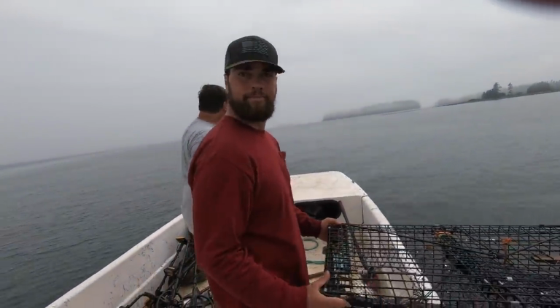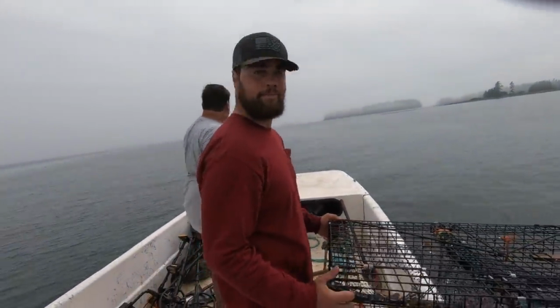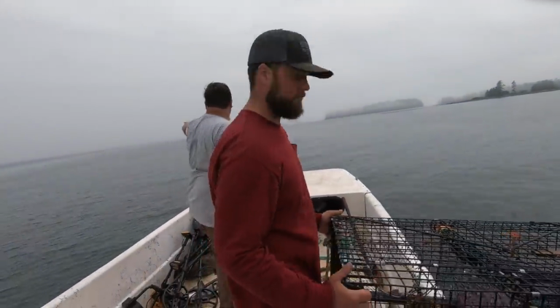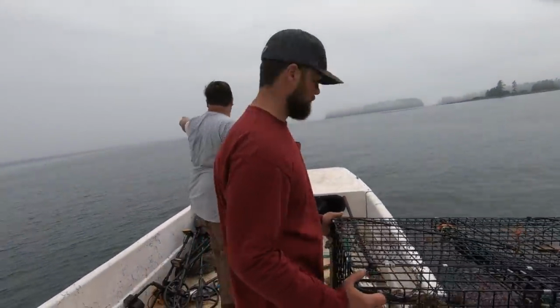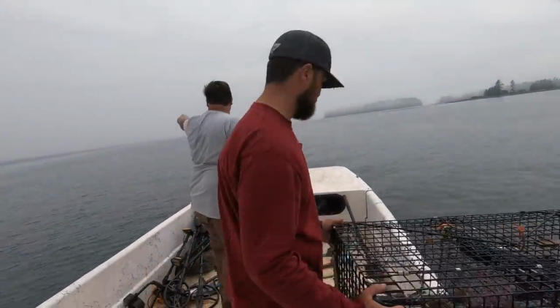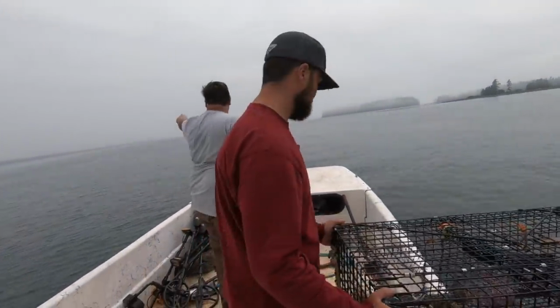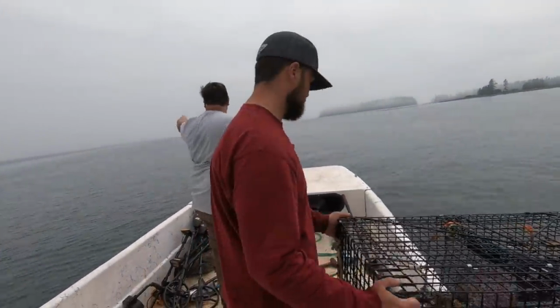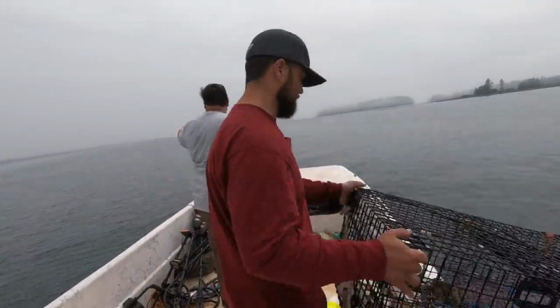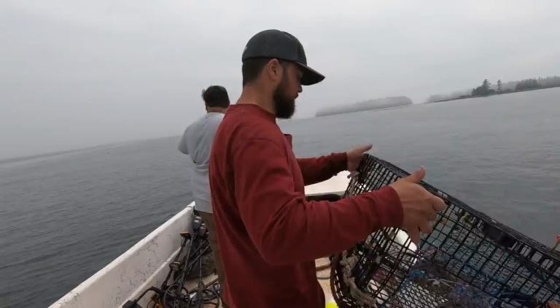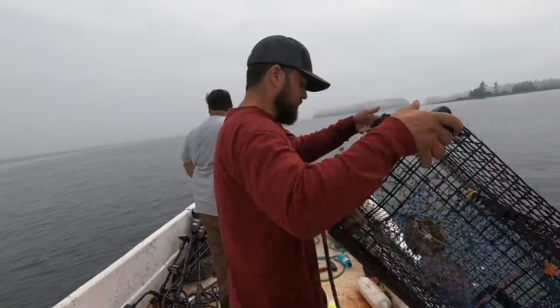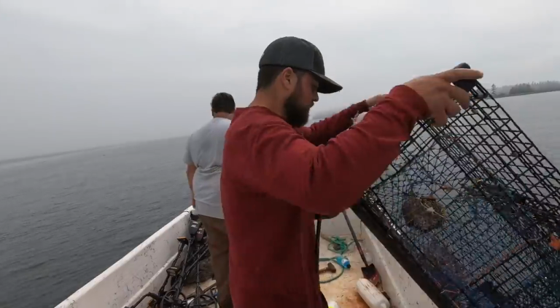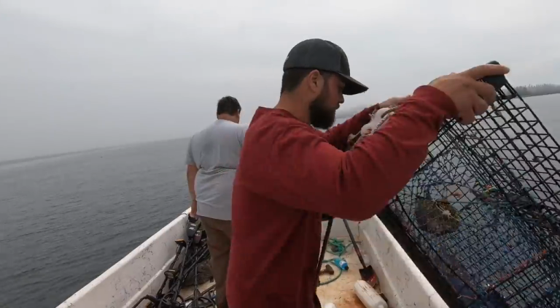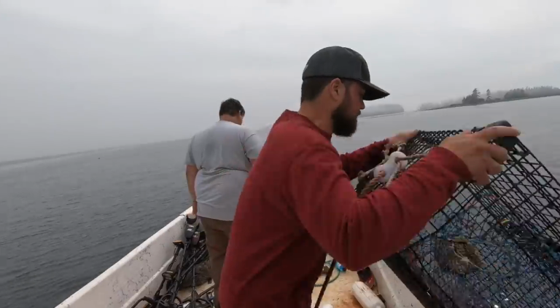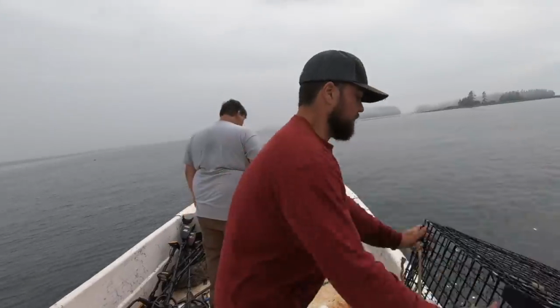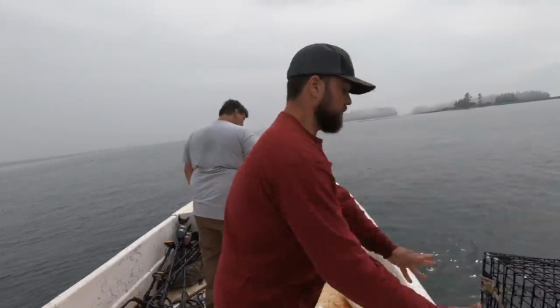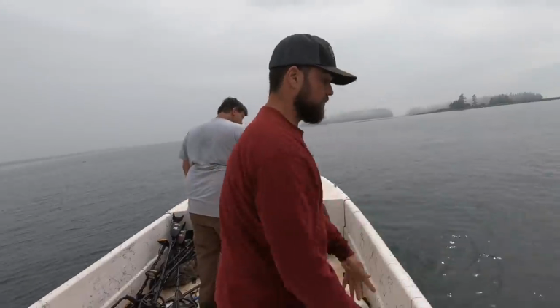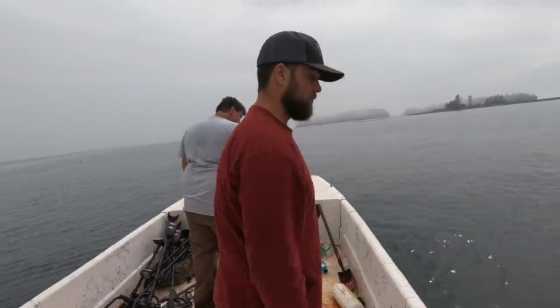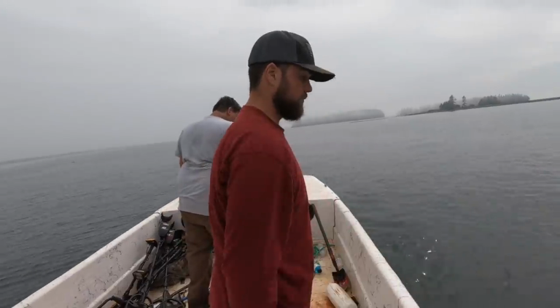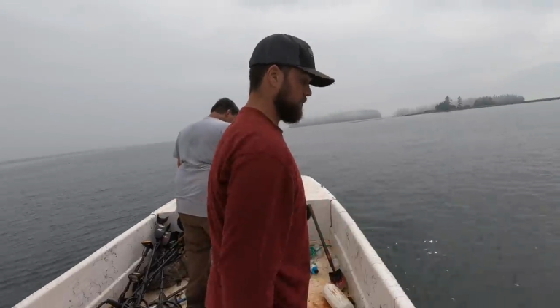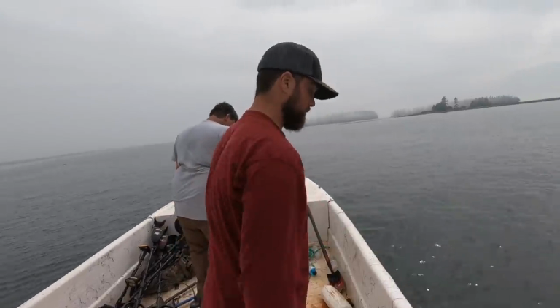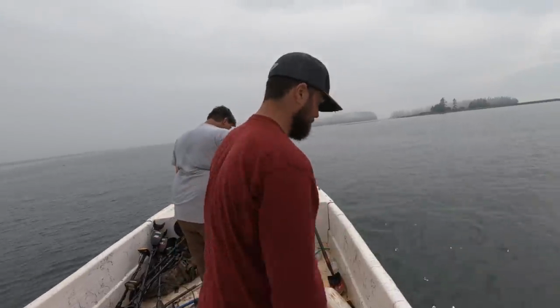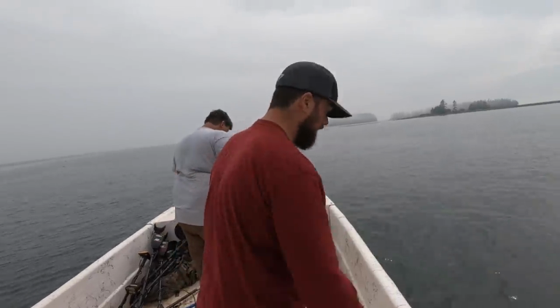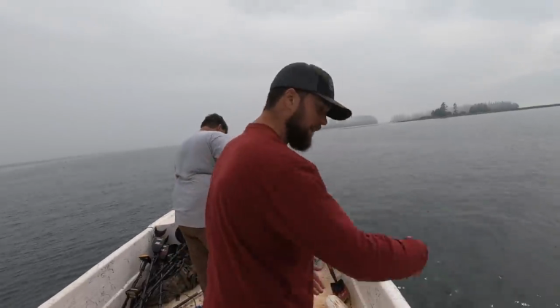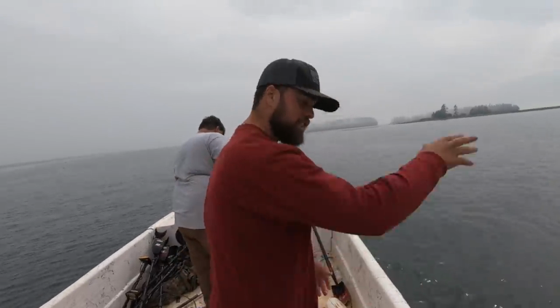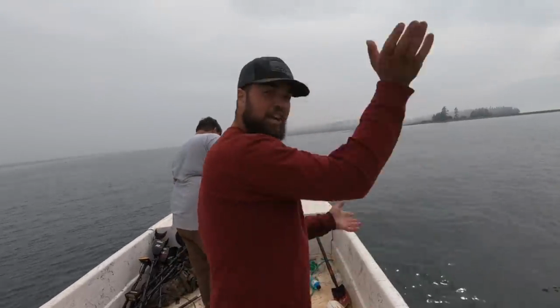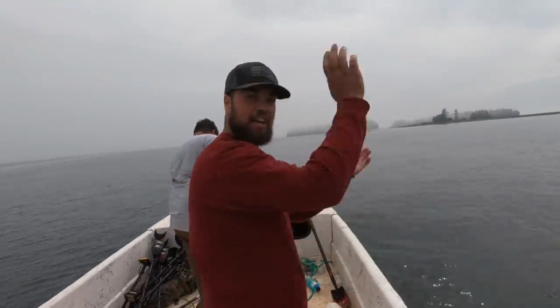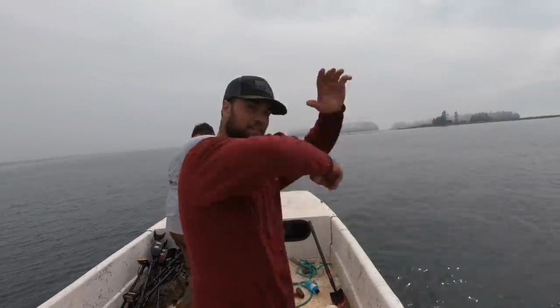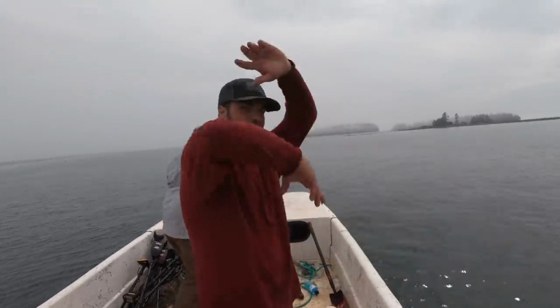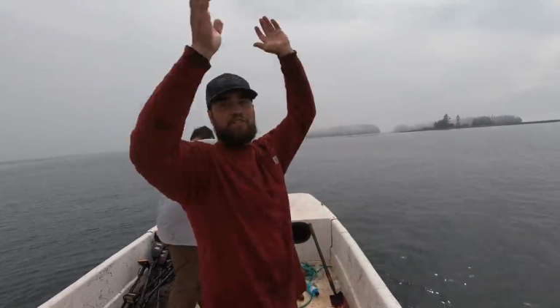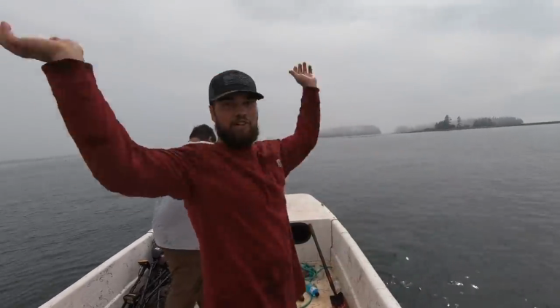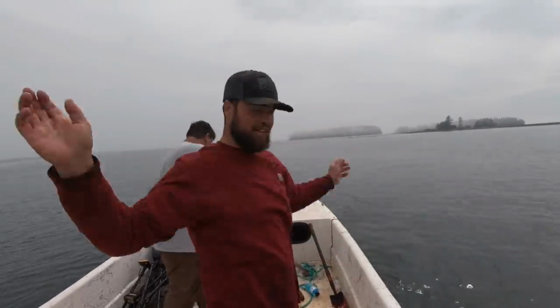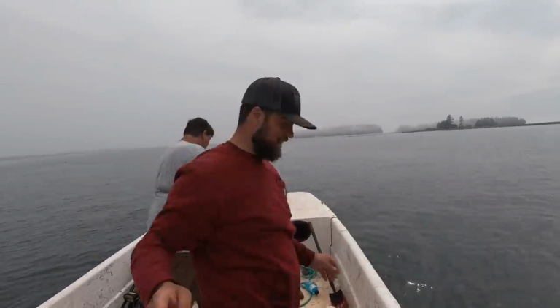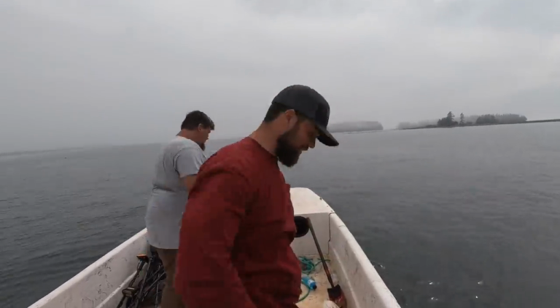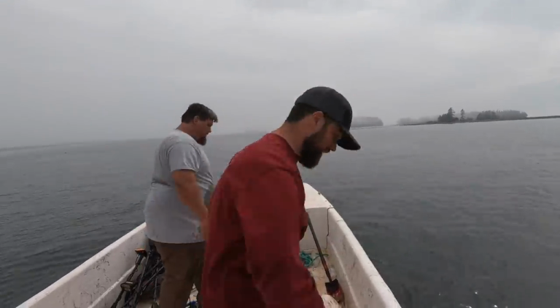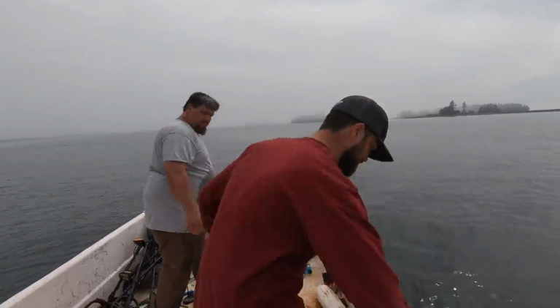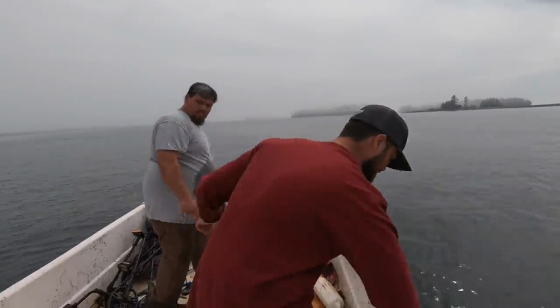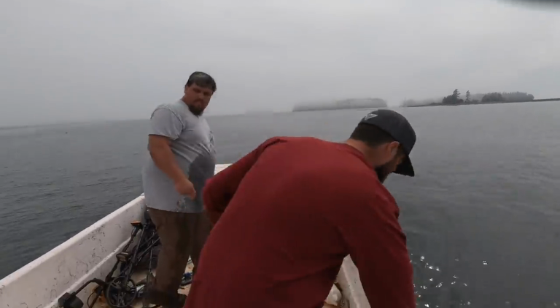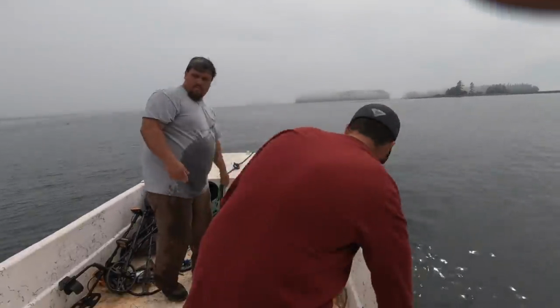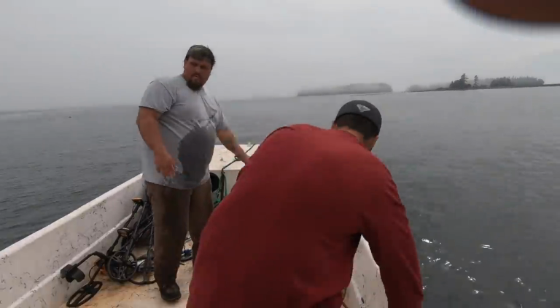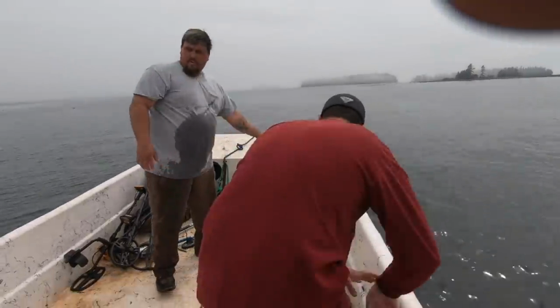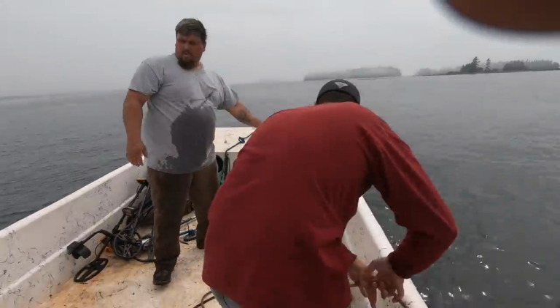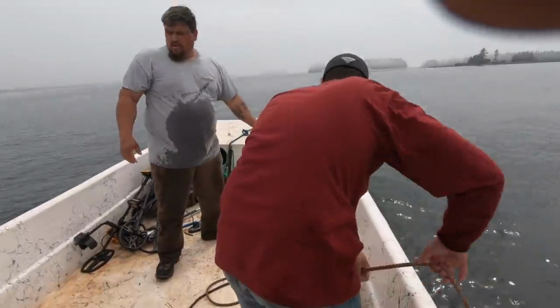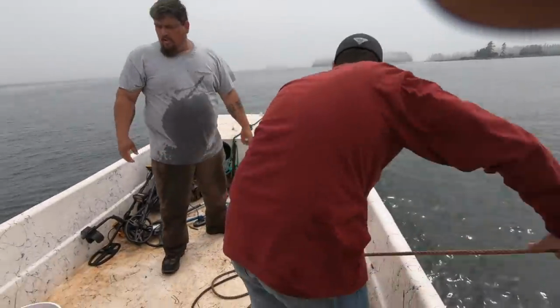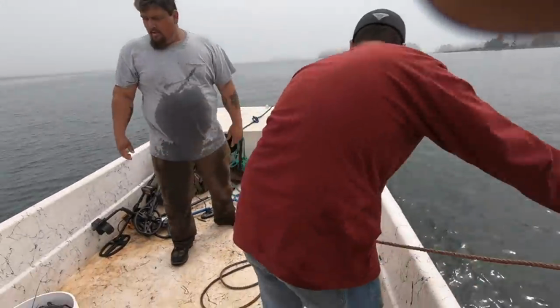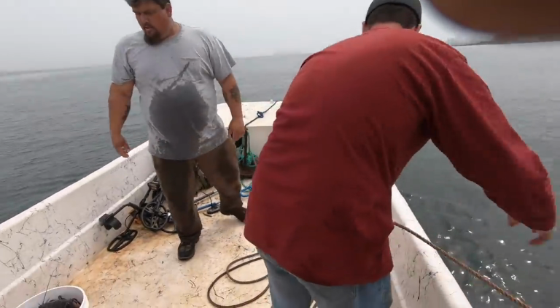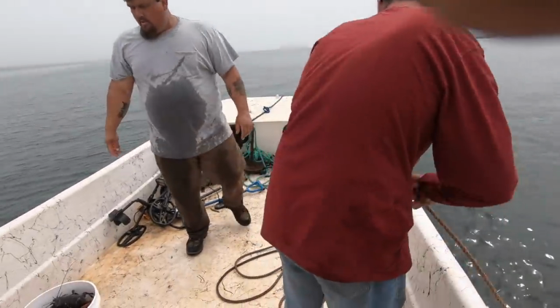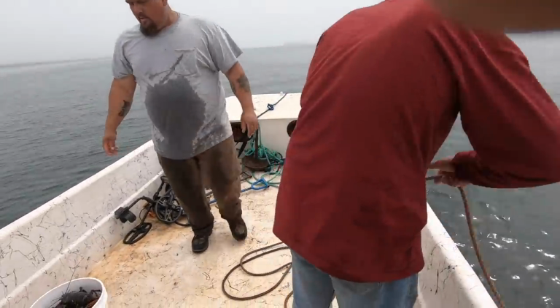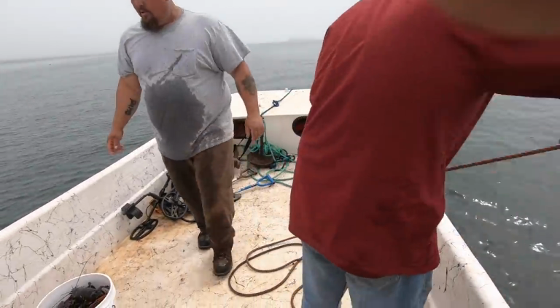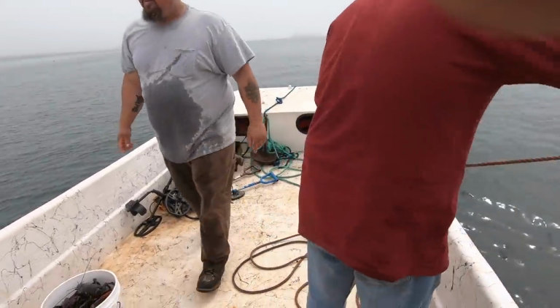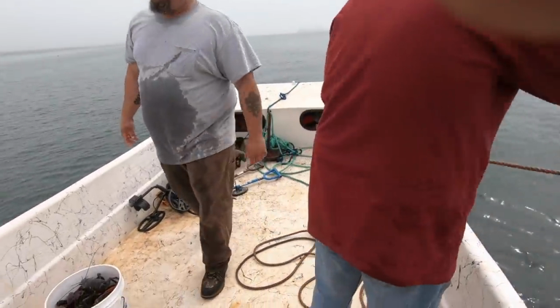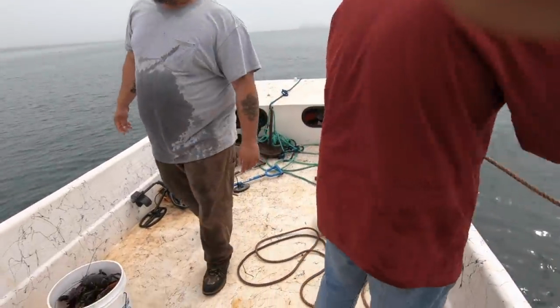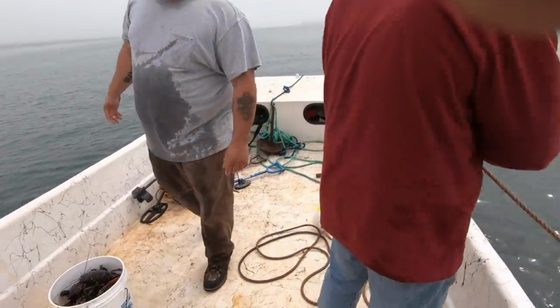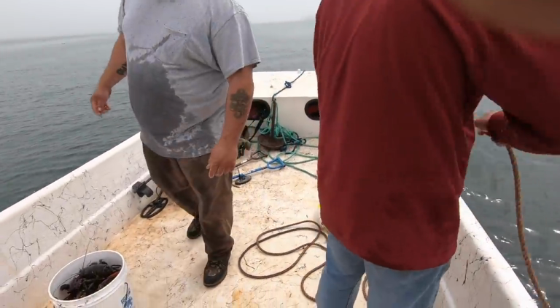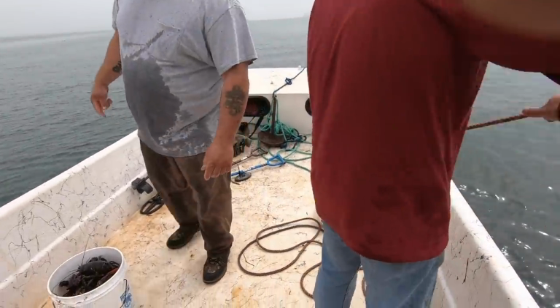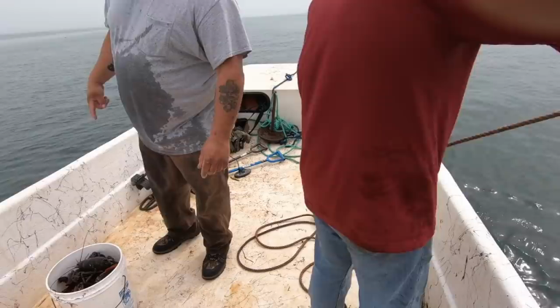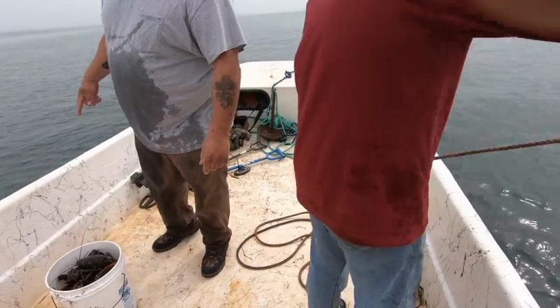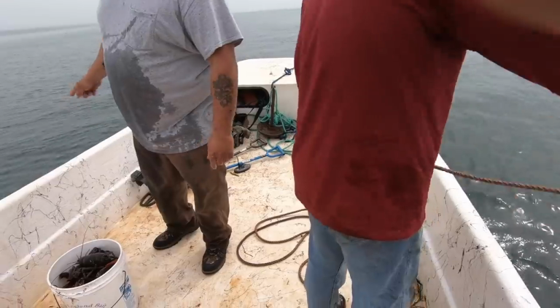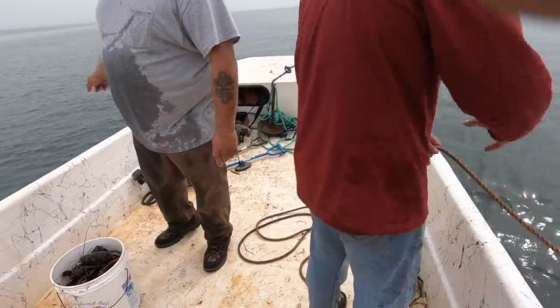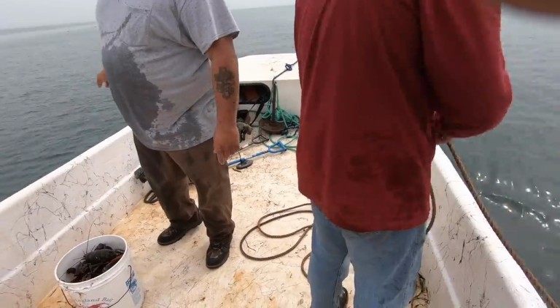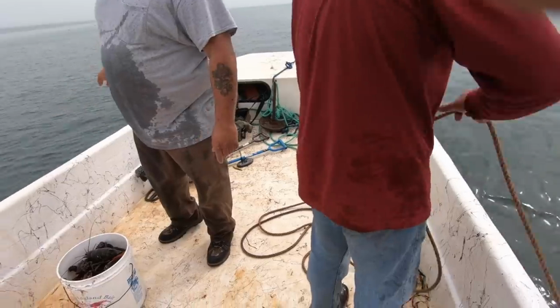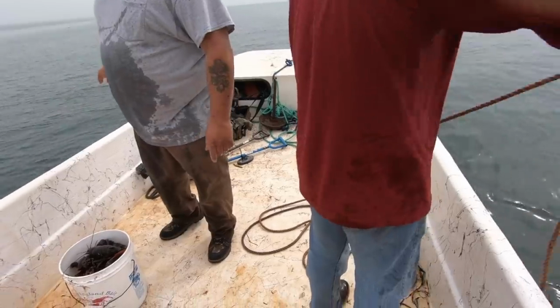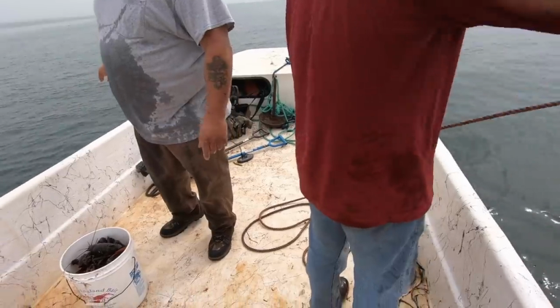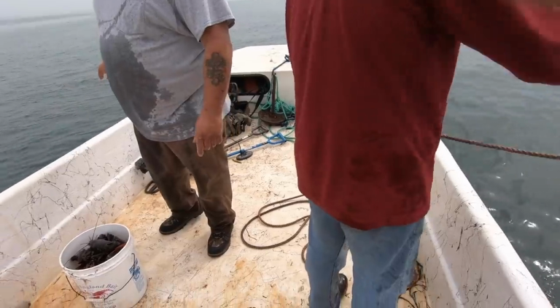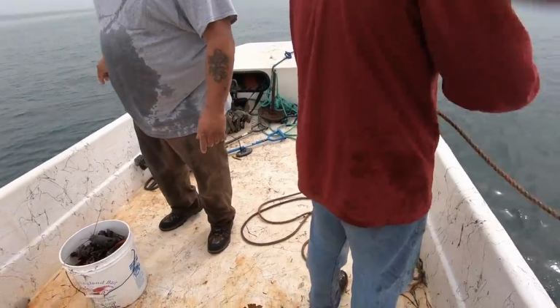If a whale gets tangled in a Maine rope, they could shut down the fishery altogether — it'll be a nightmare. All the states have different colors — 100 percent.